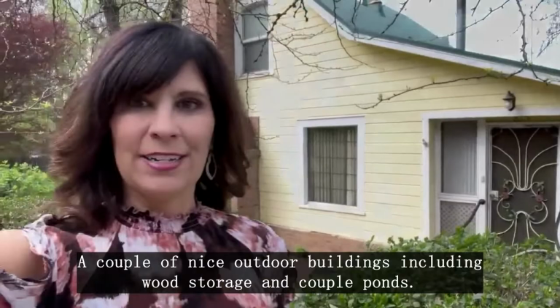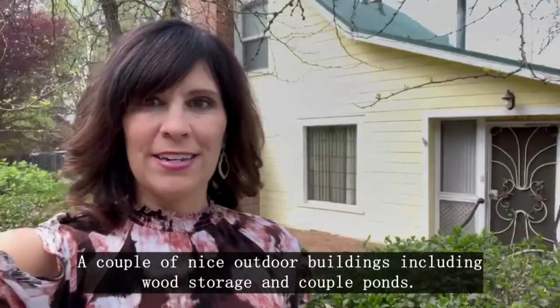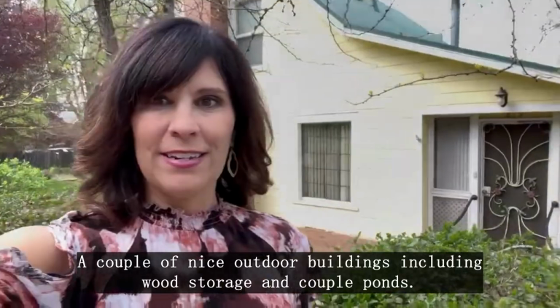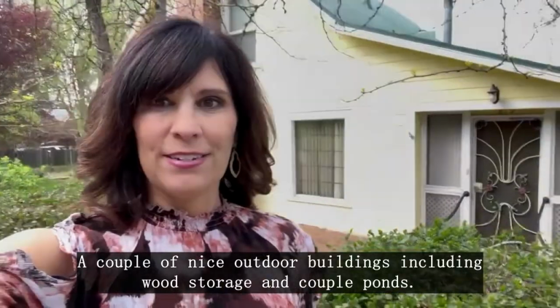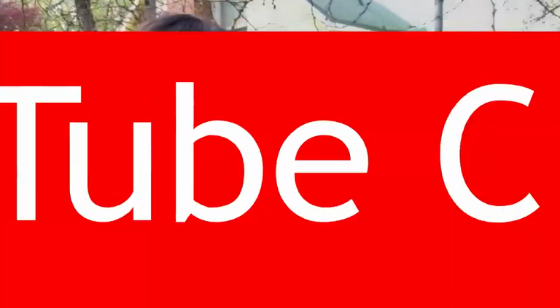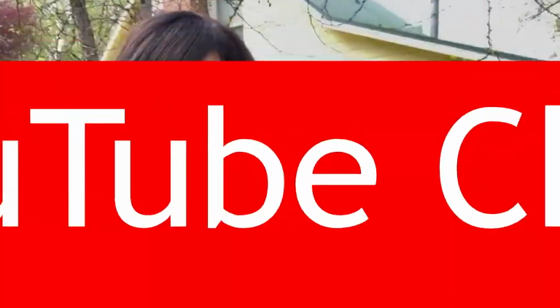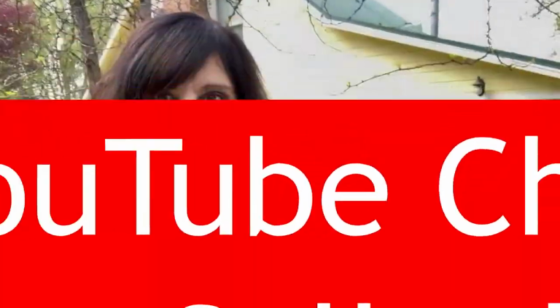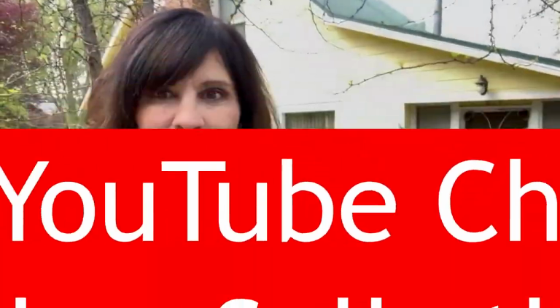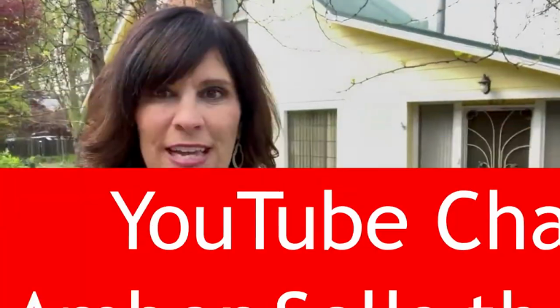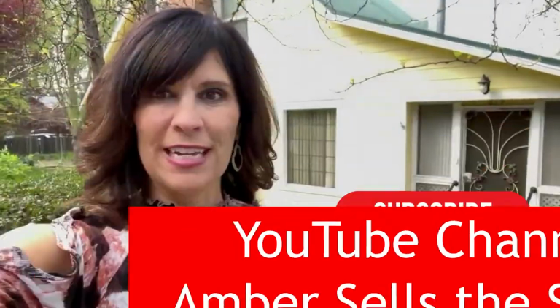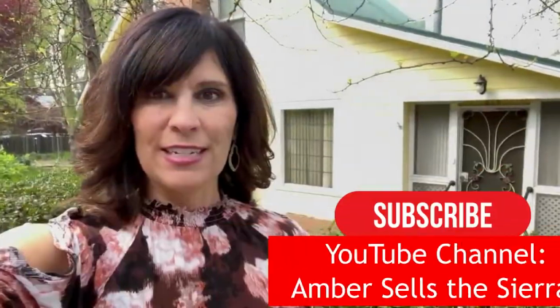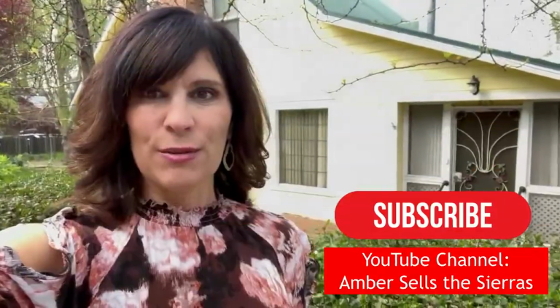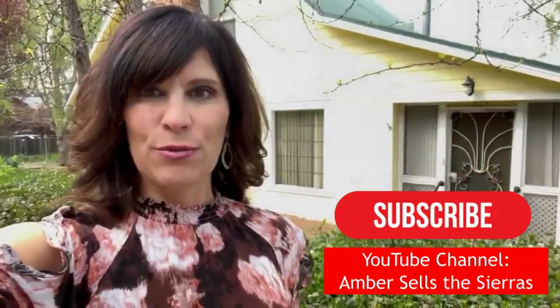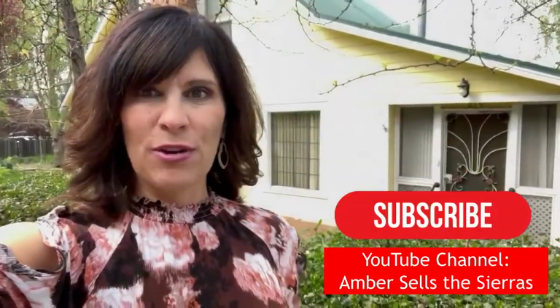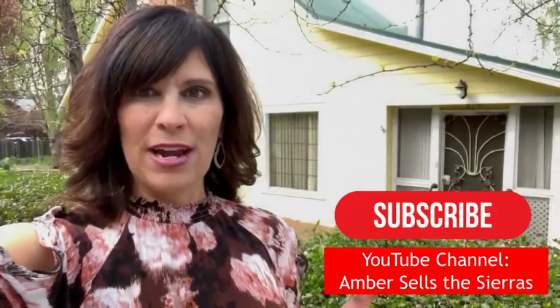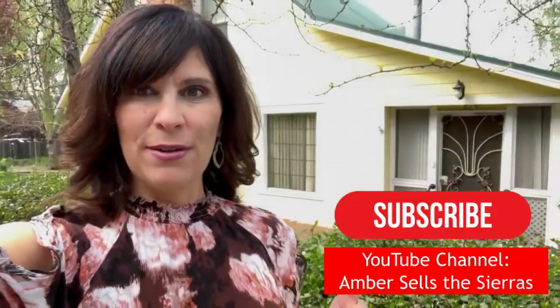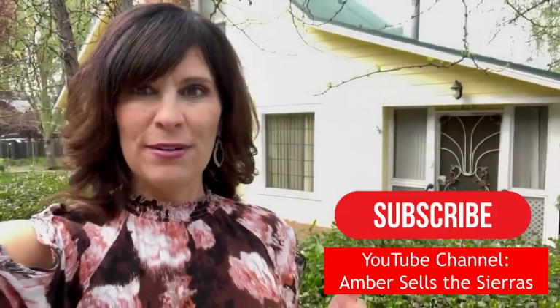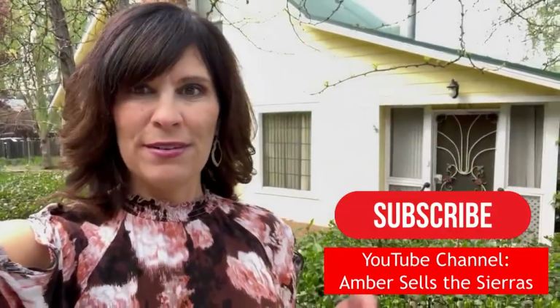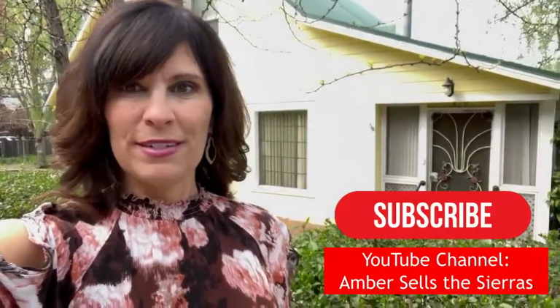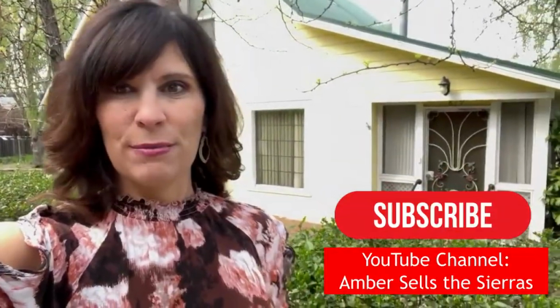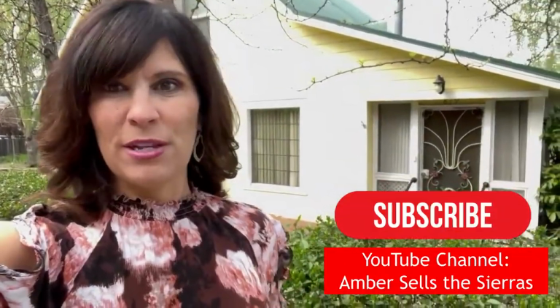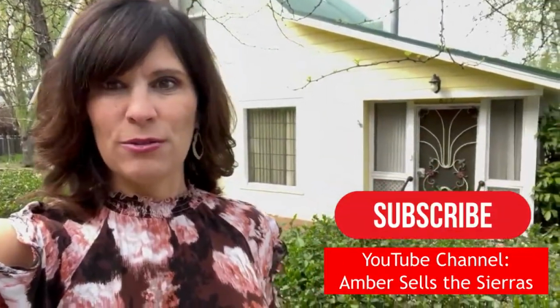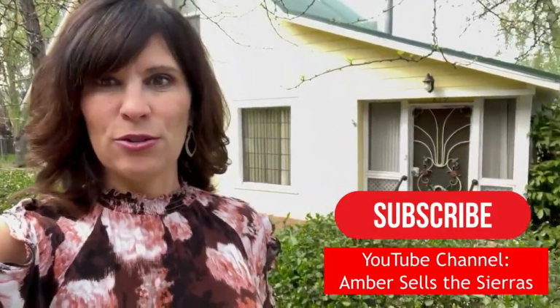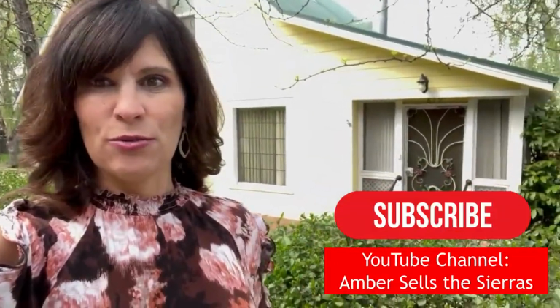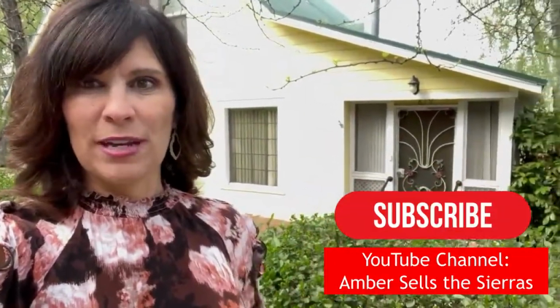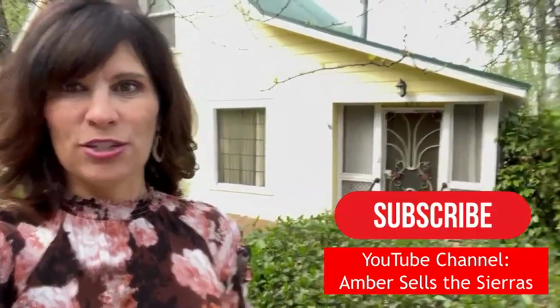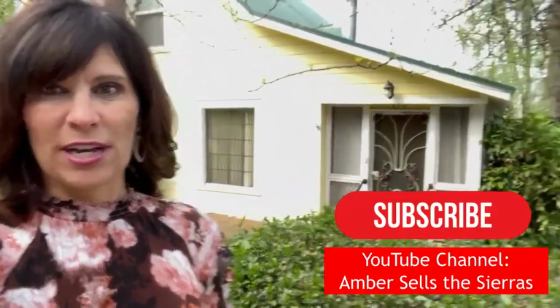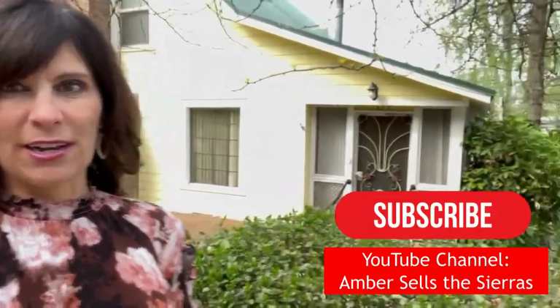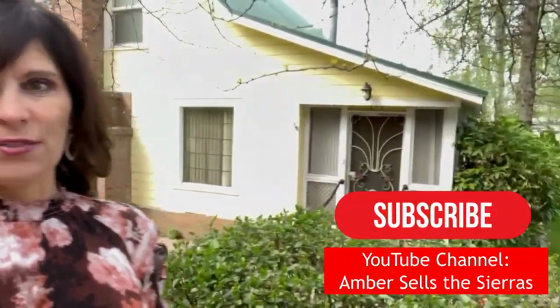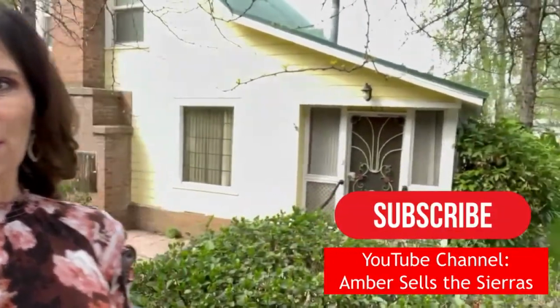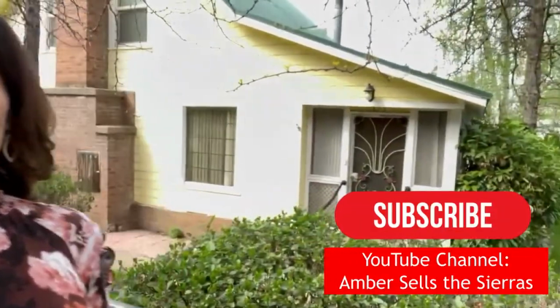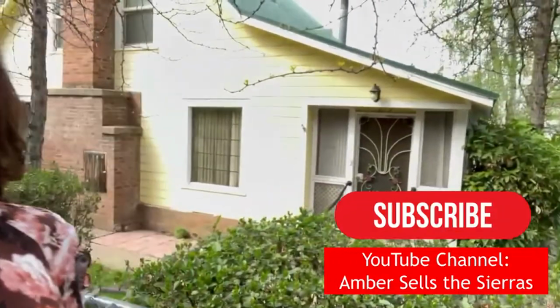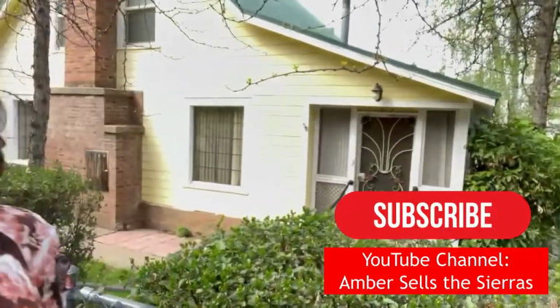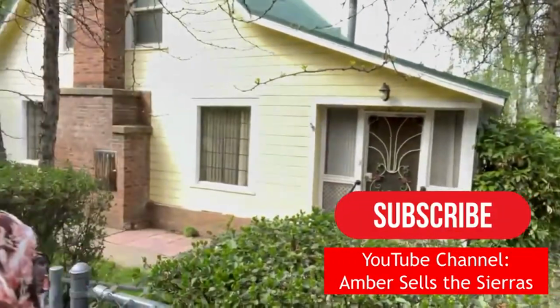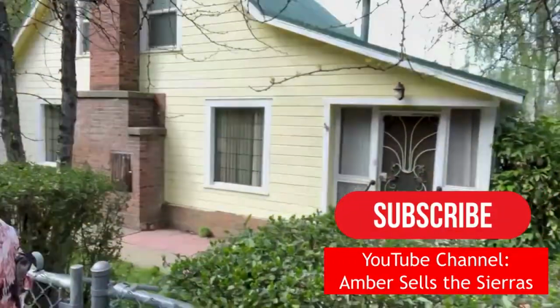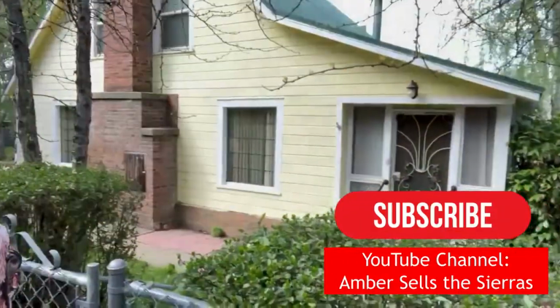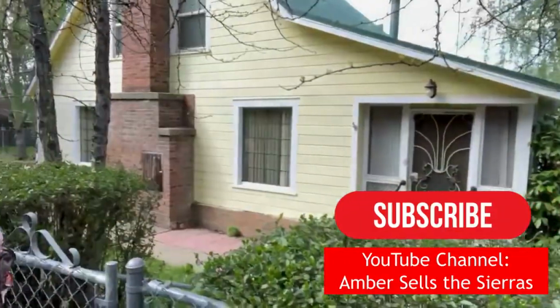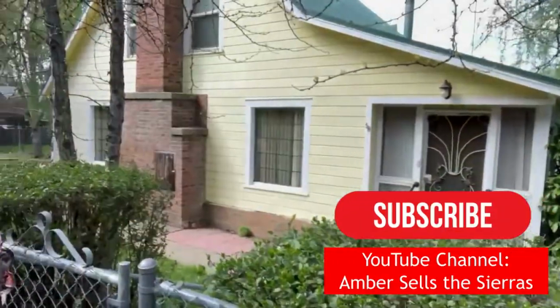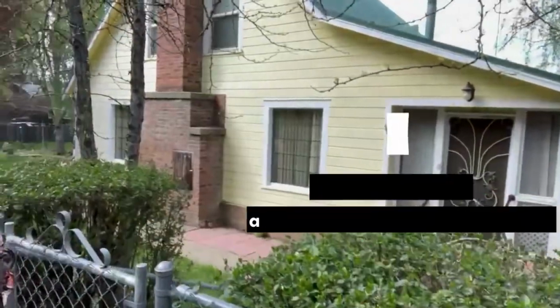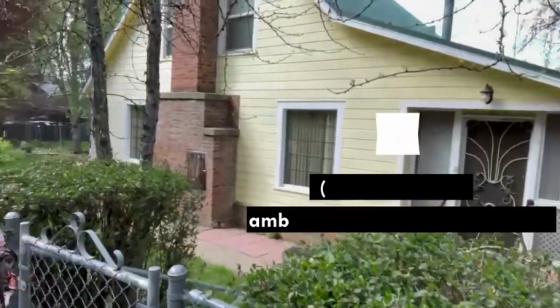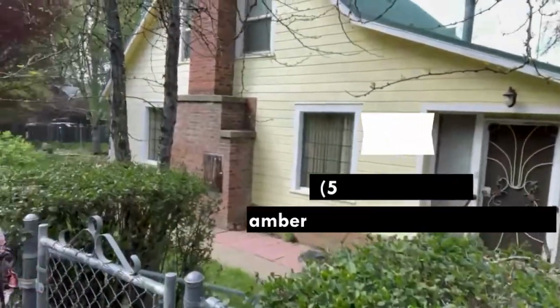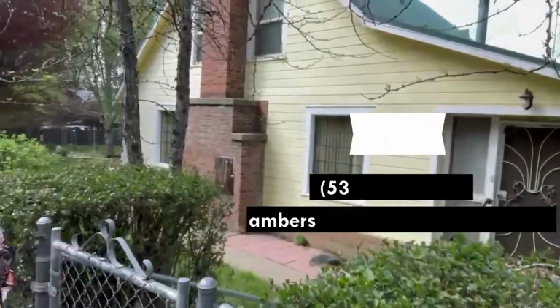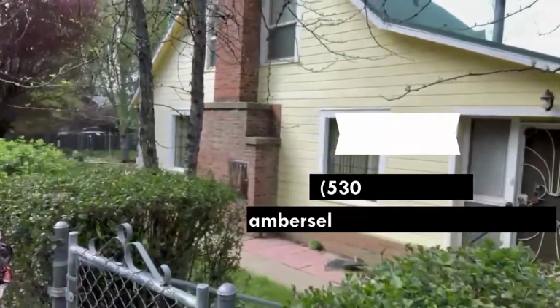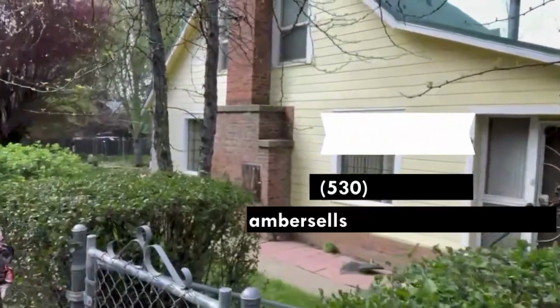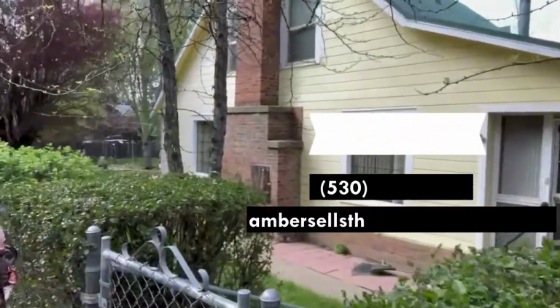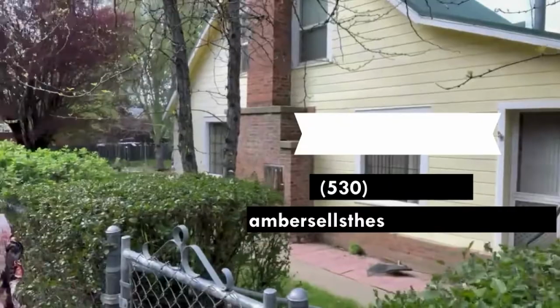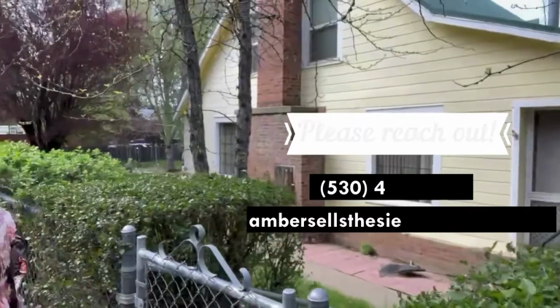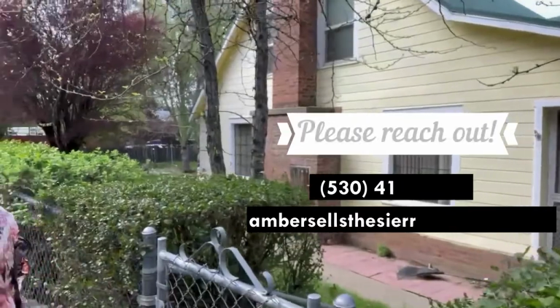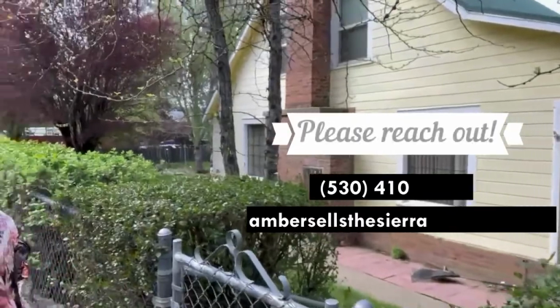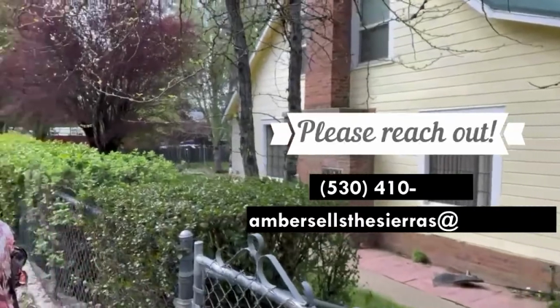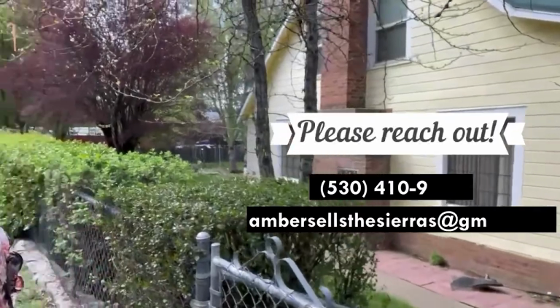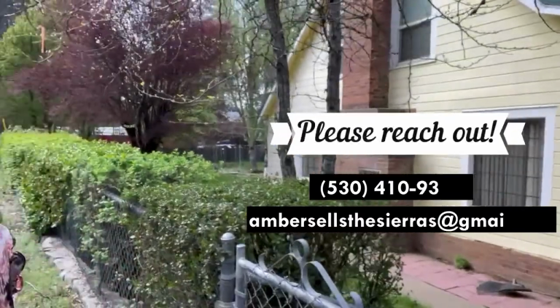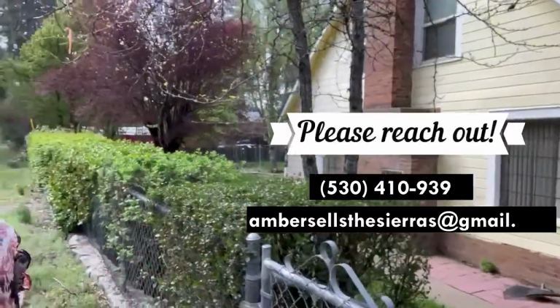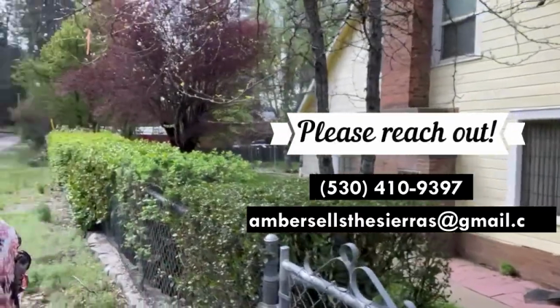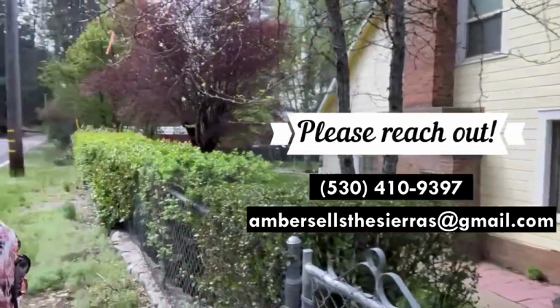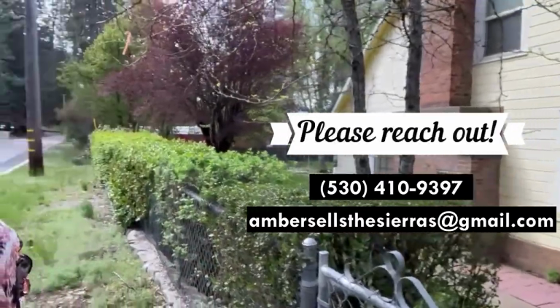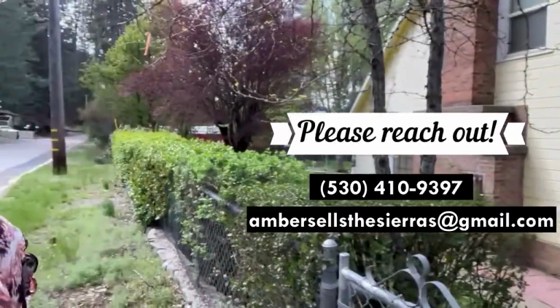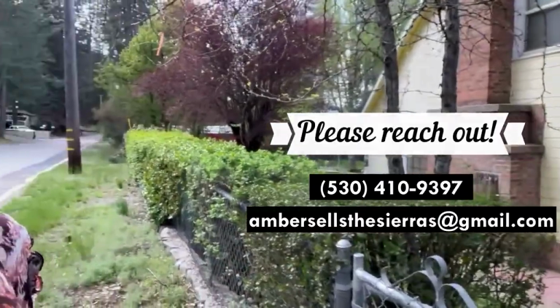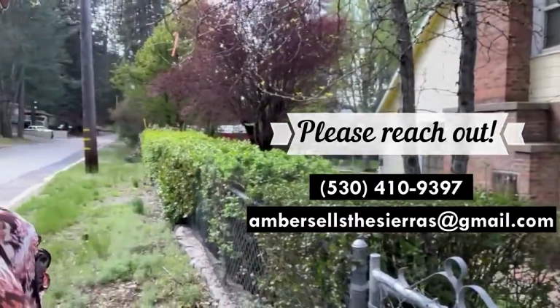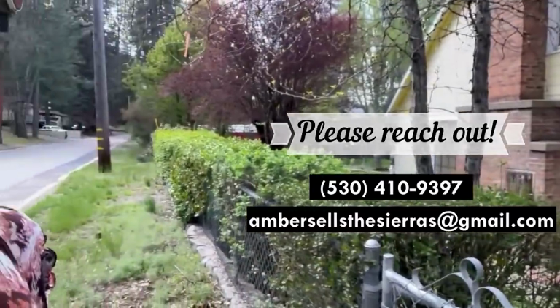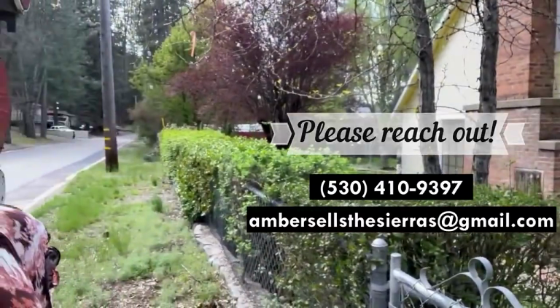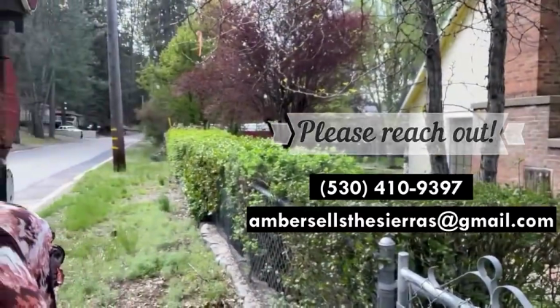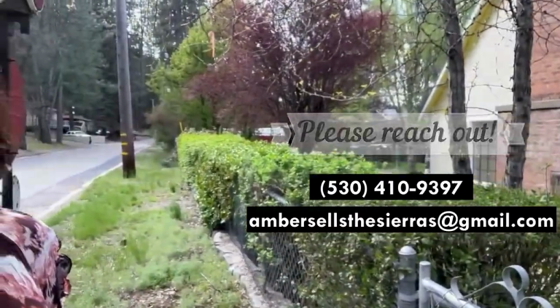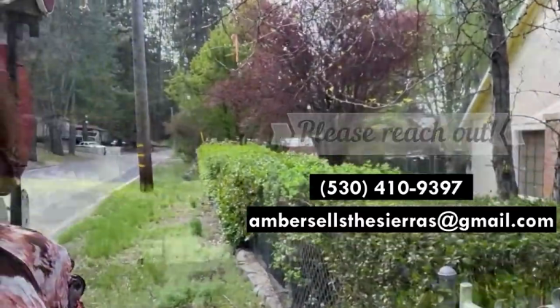Don't forget to like and subscribe to my YouTube and check out this video. Call me for more information and to see this beautiful property.